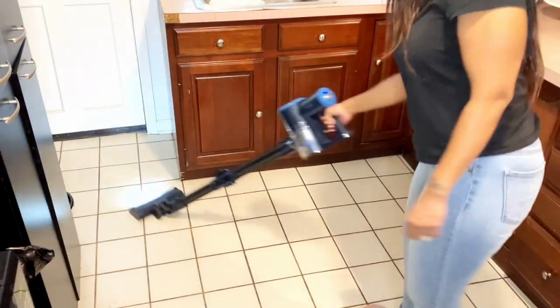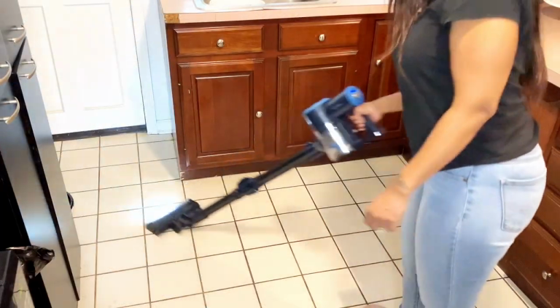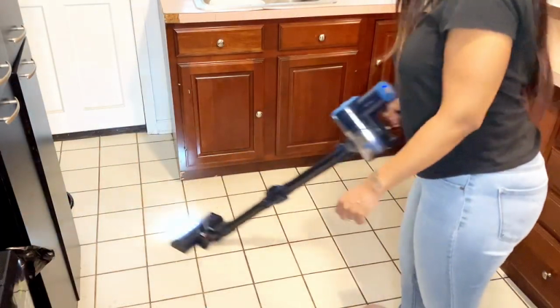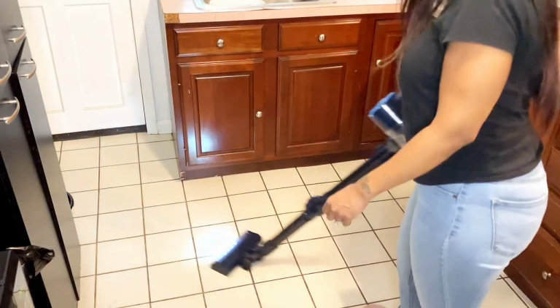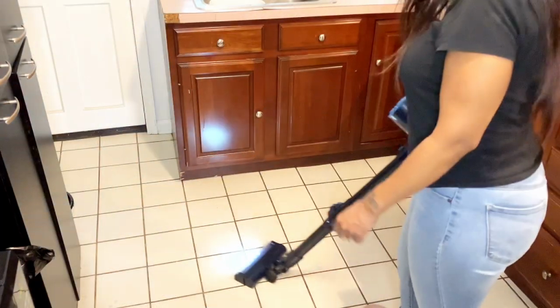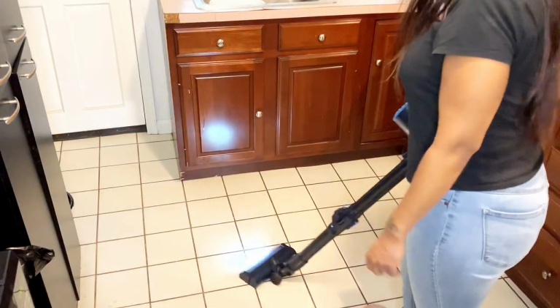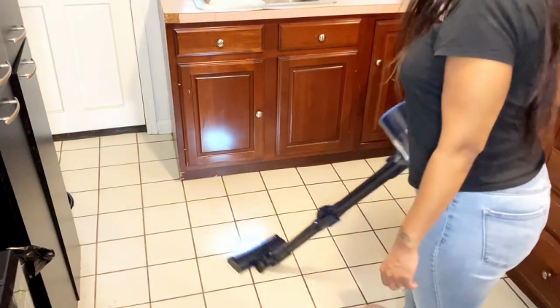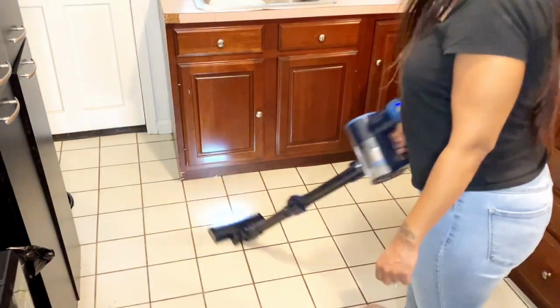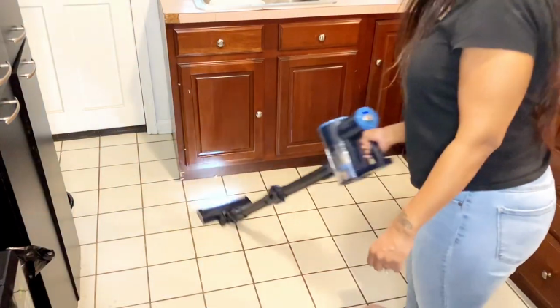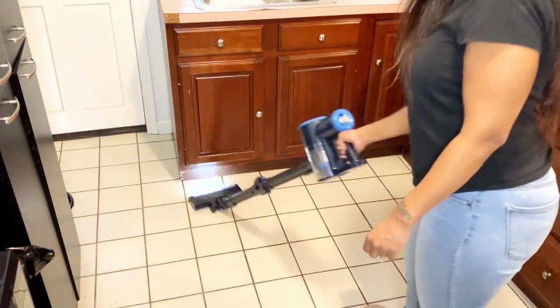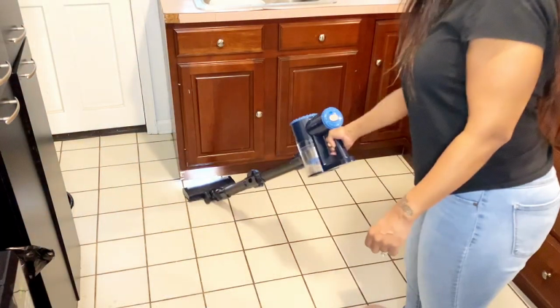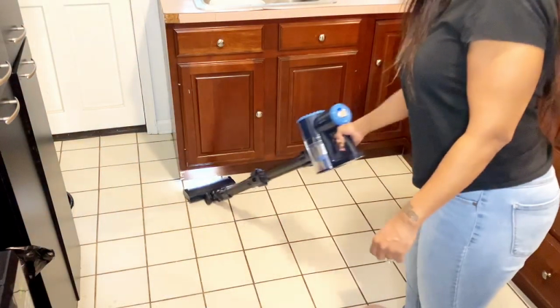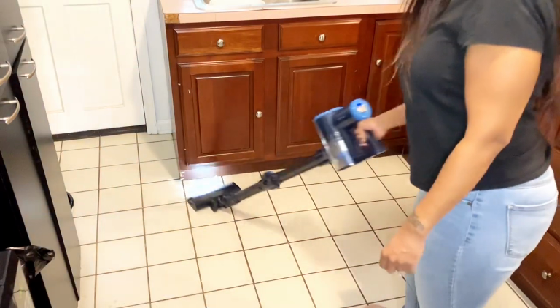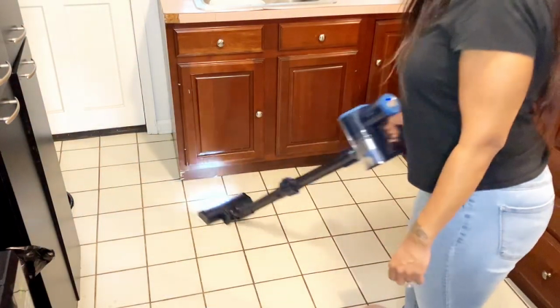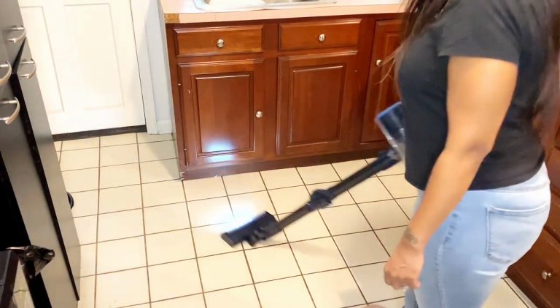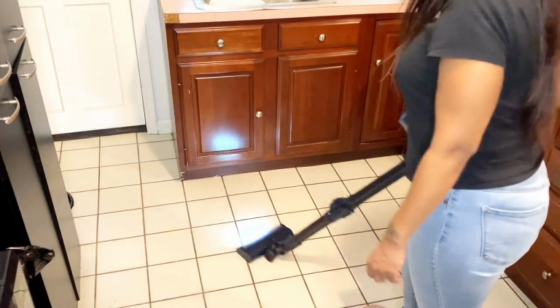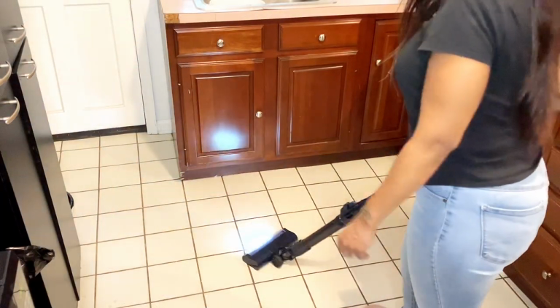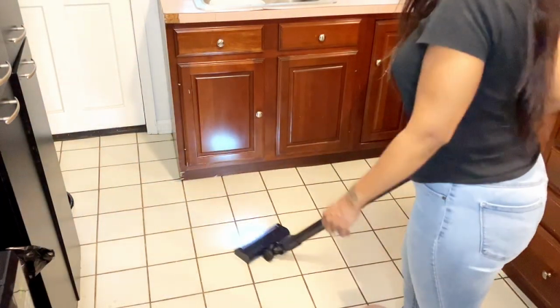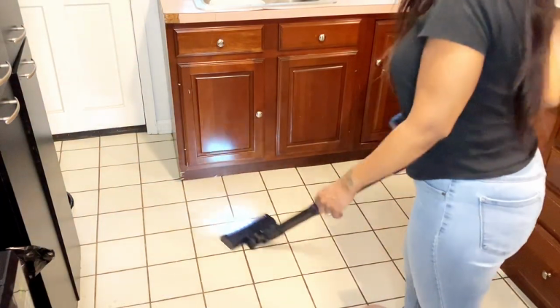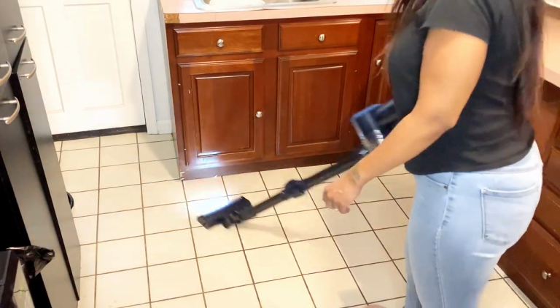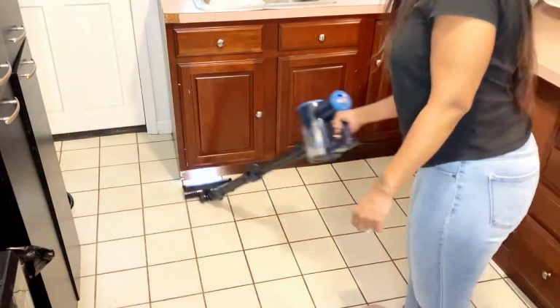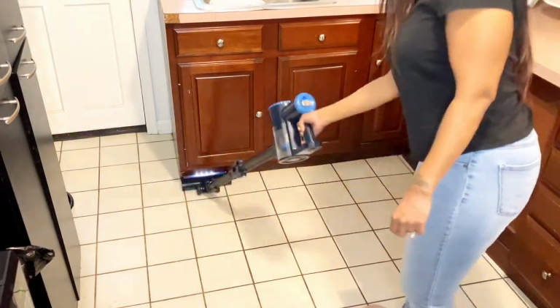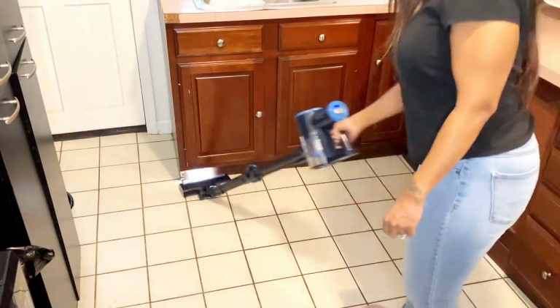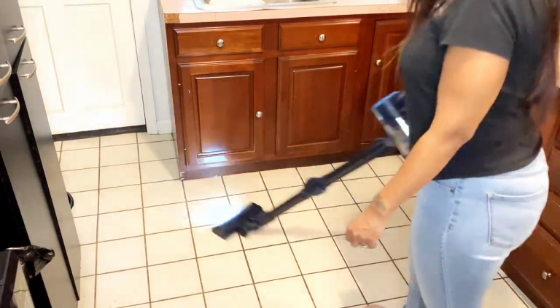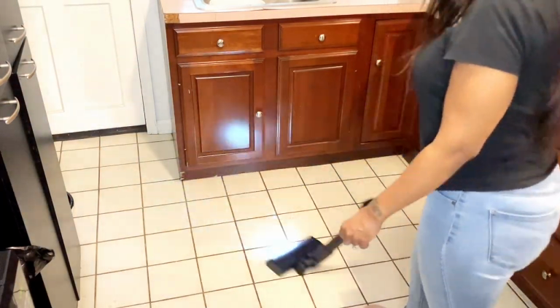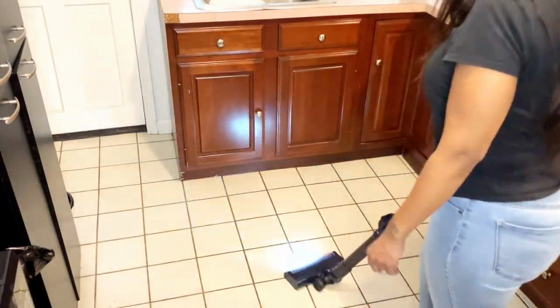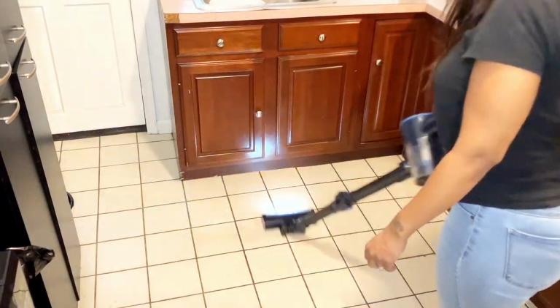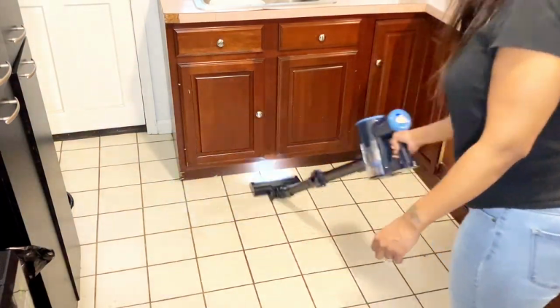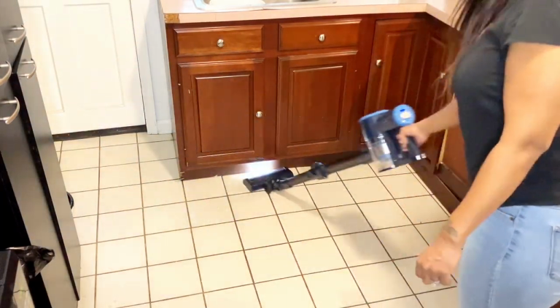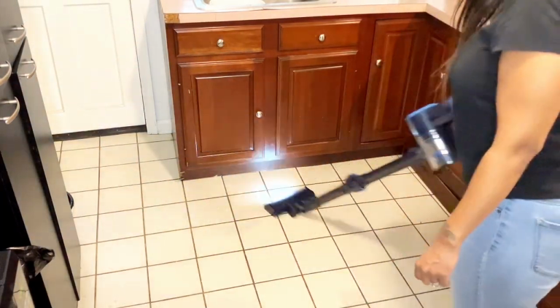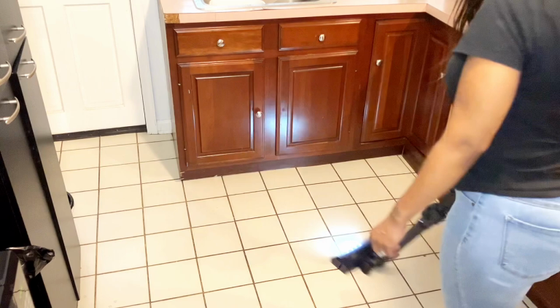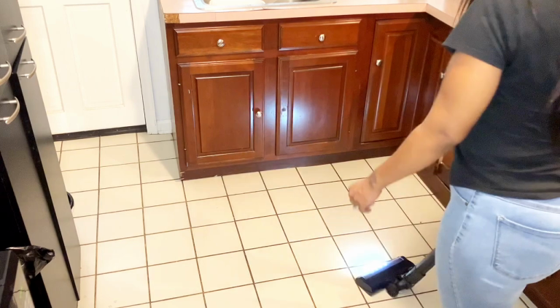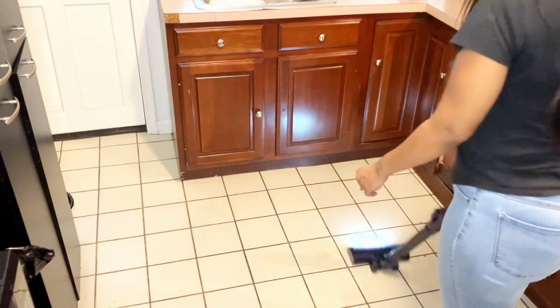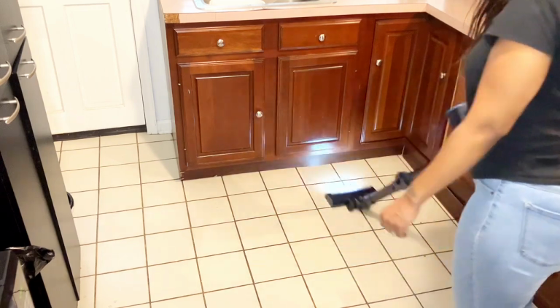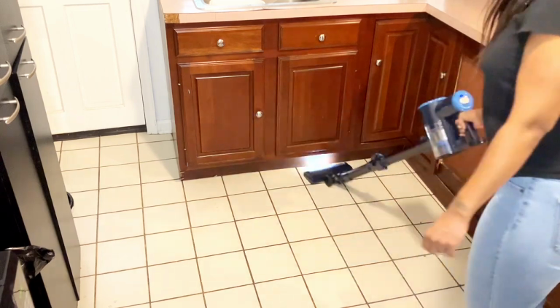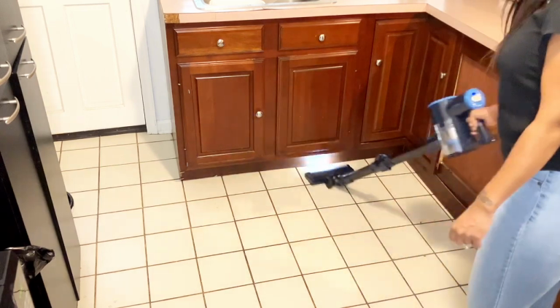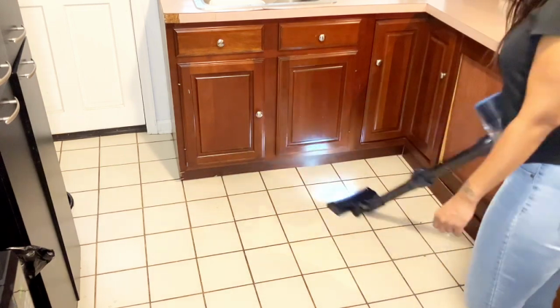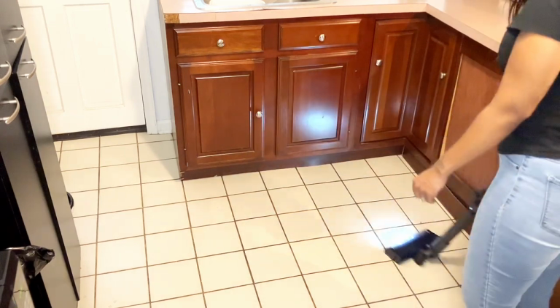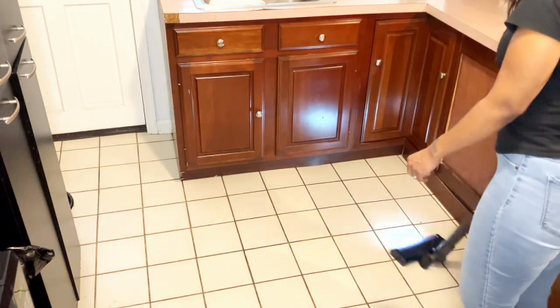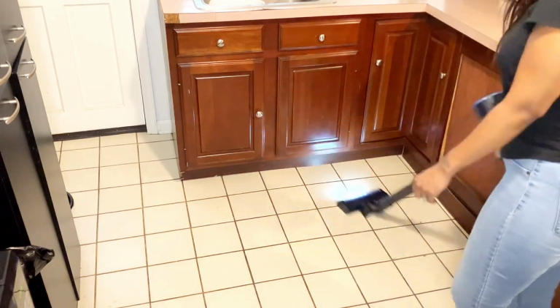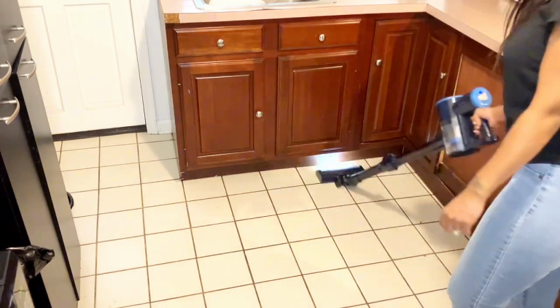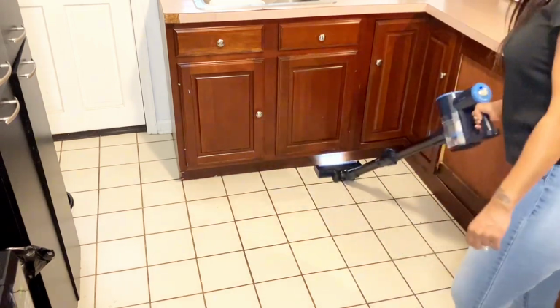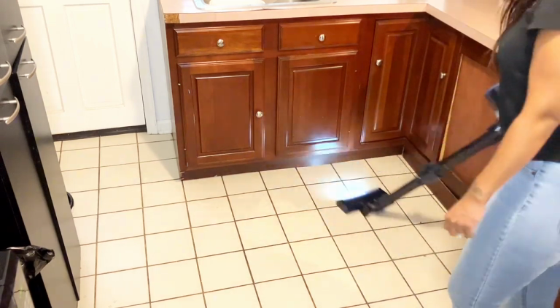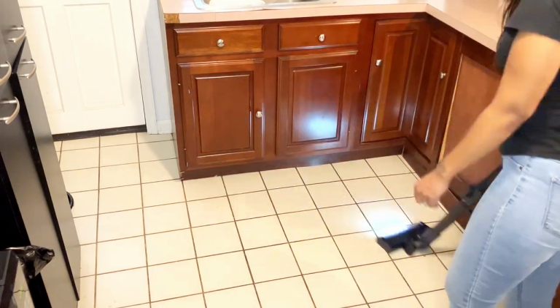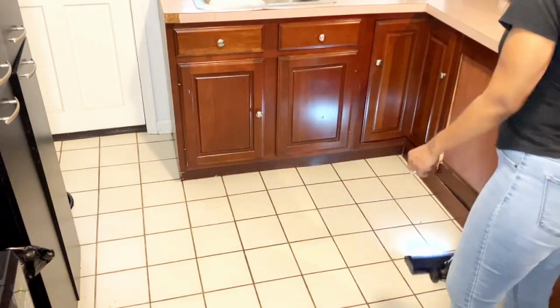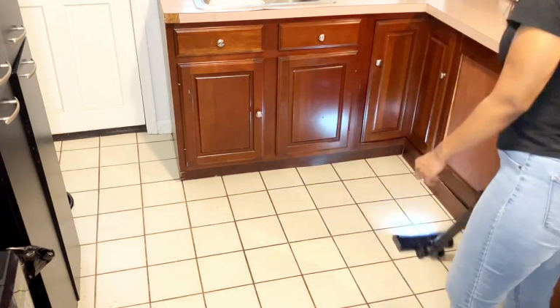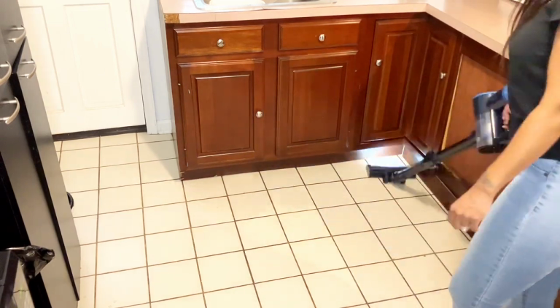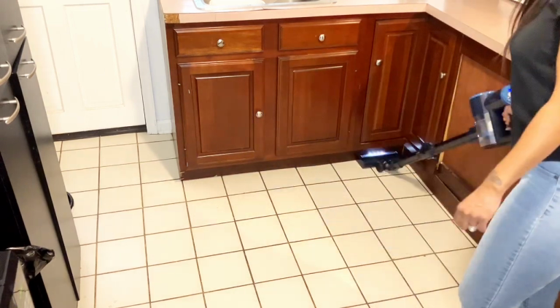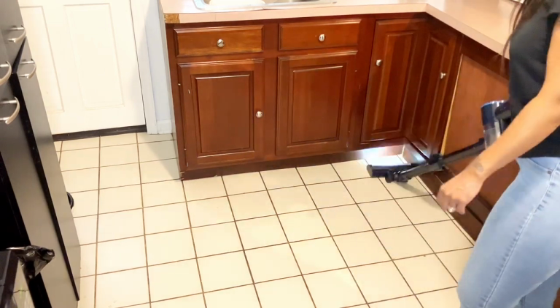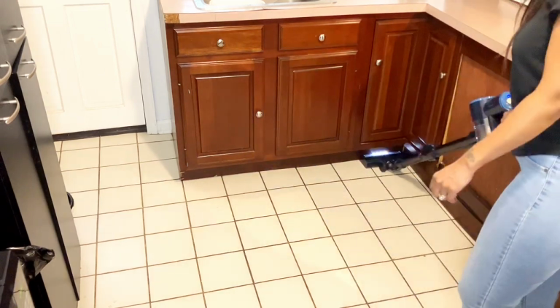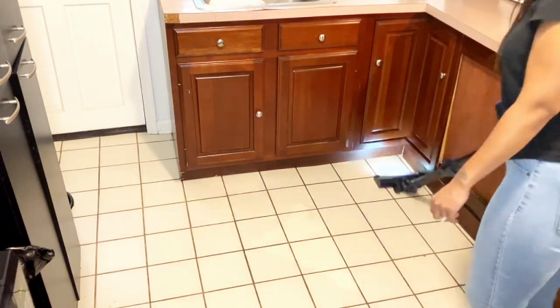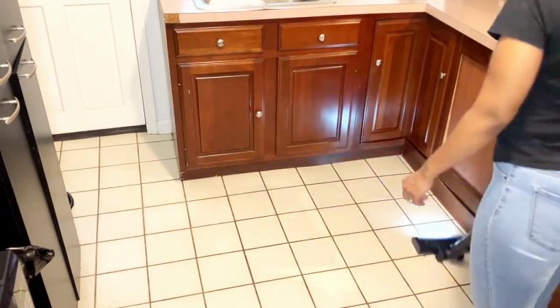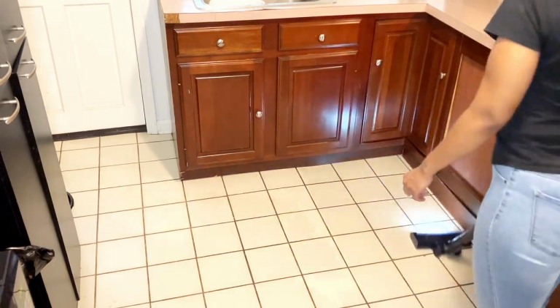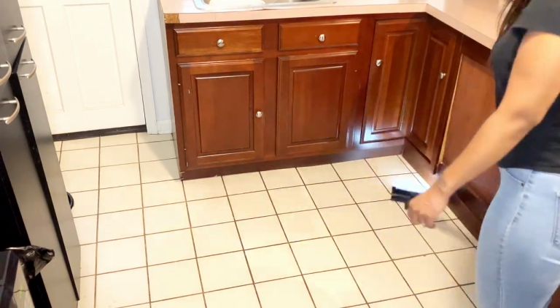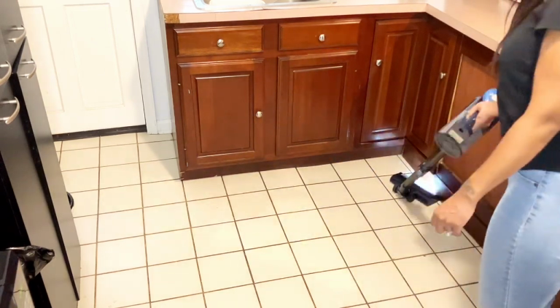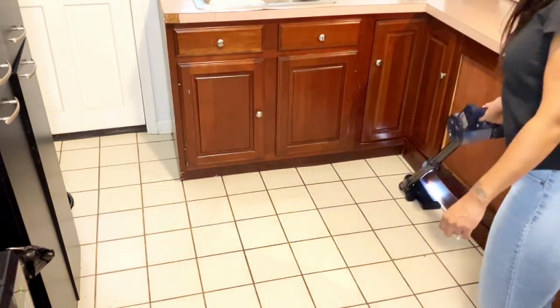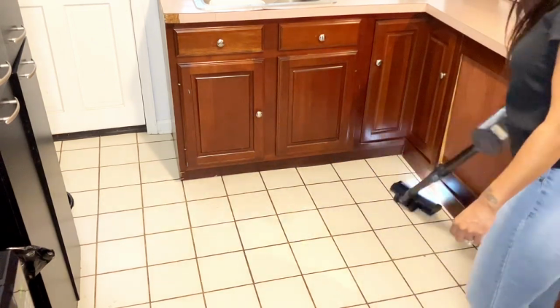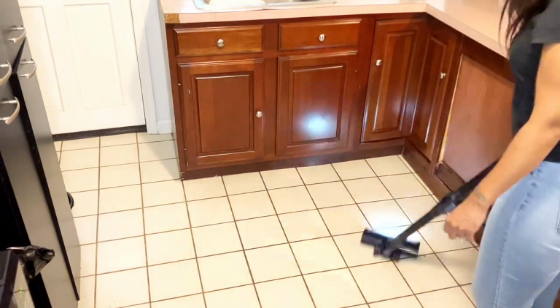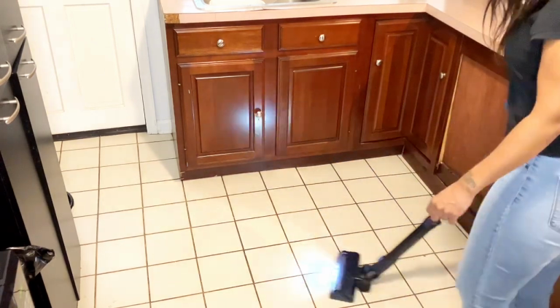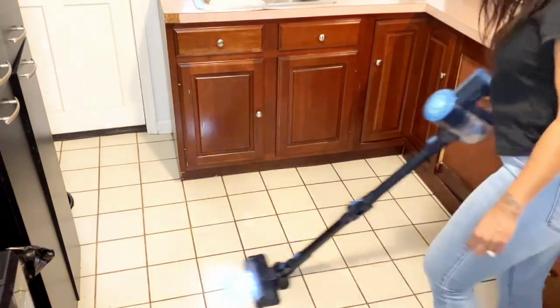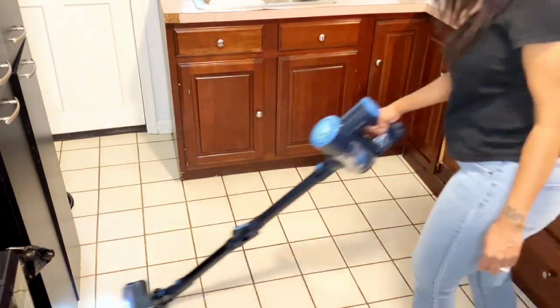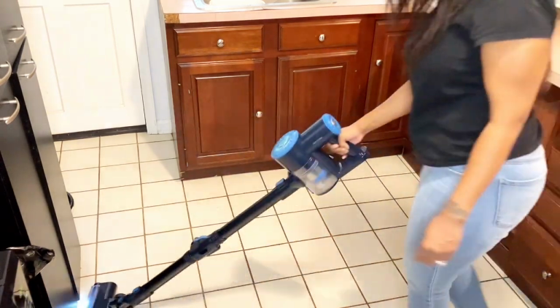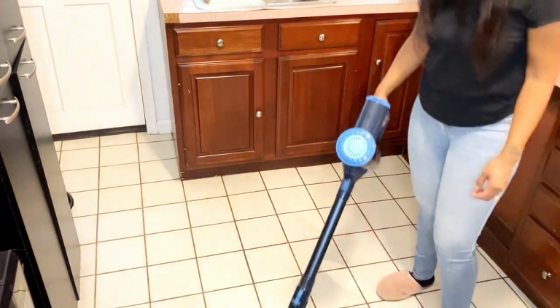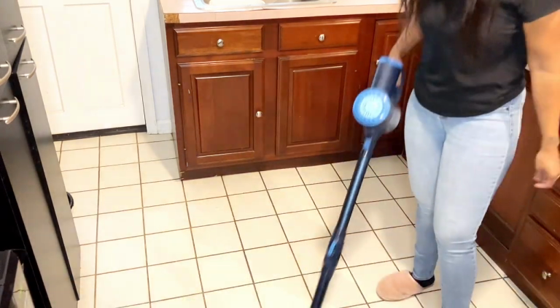After I finish vacuuming the floor, I'm going to give it a good mop as well.